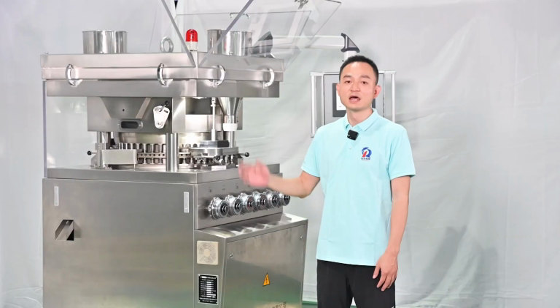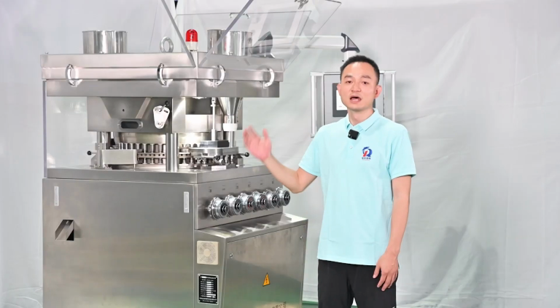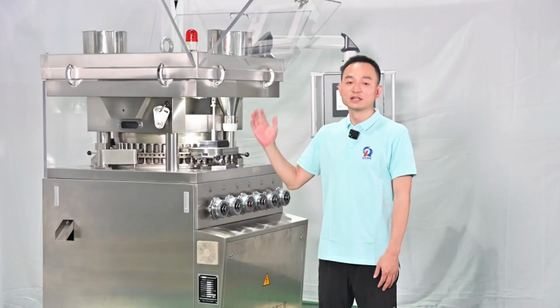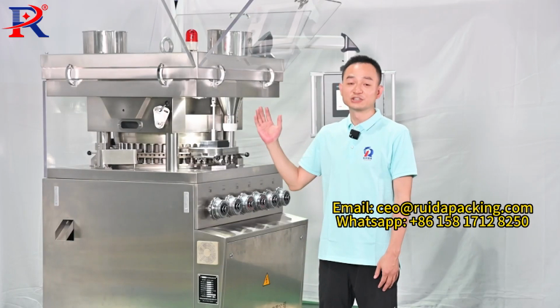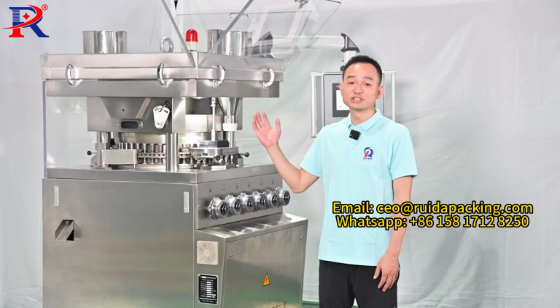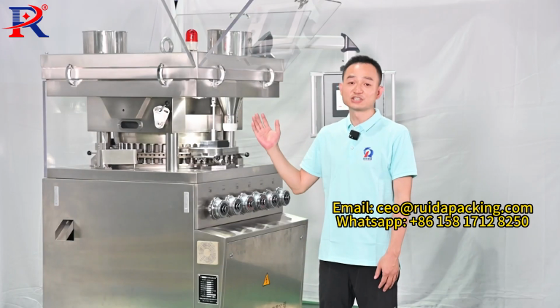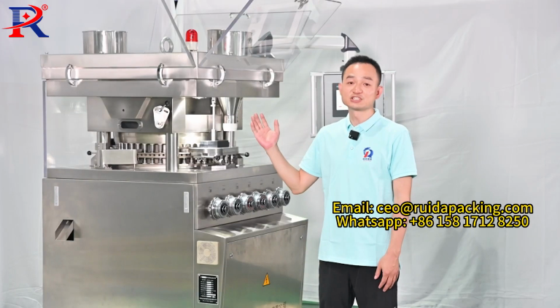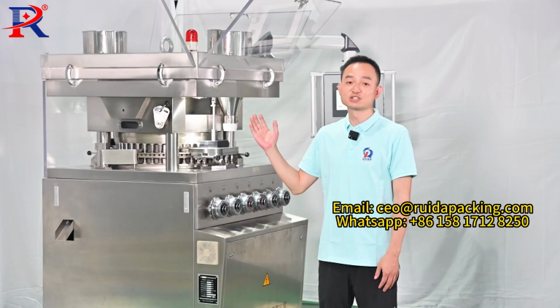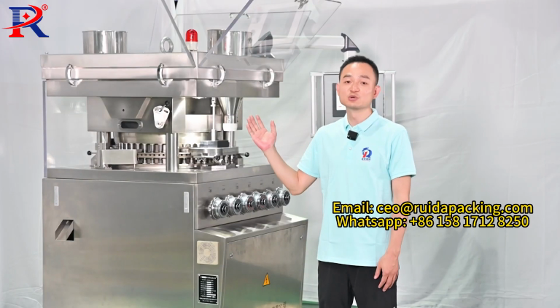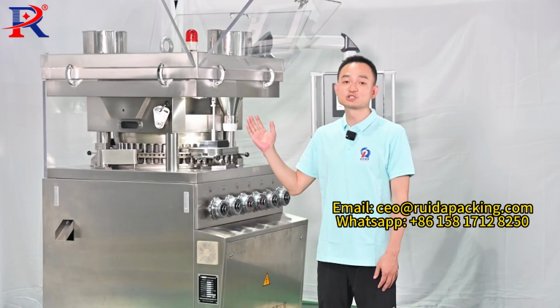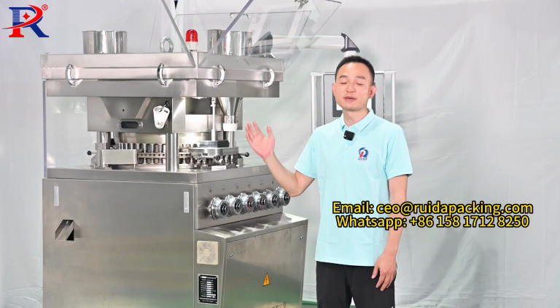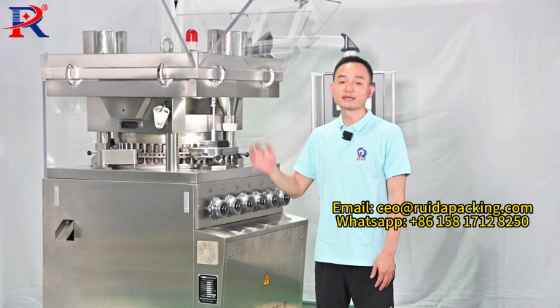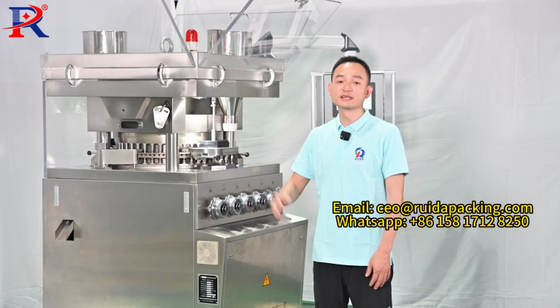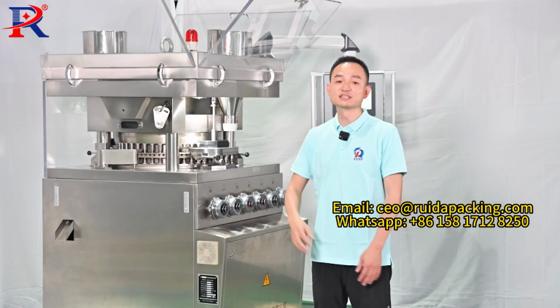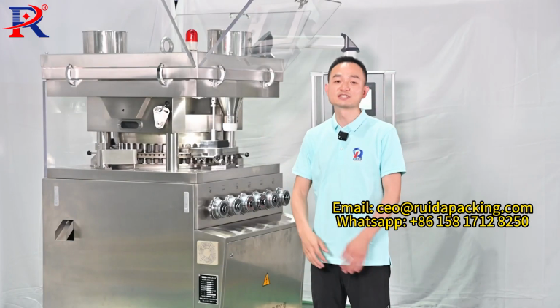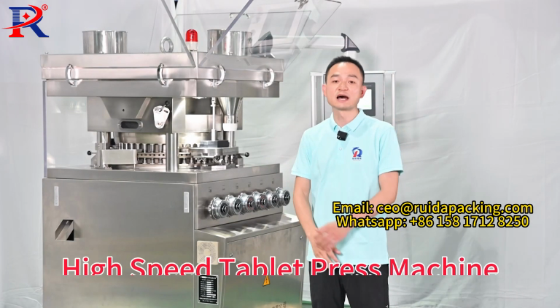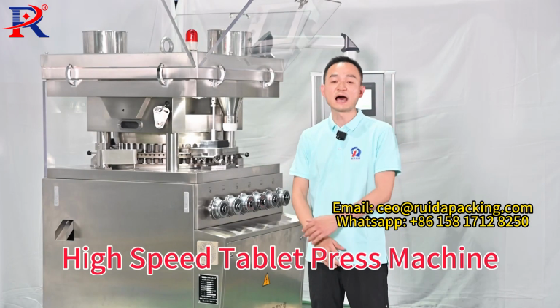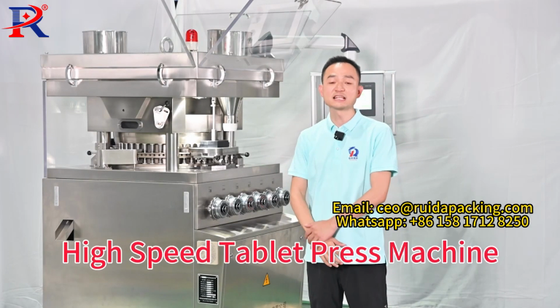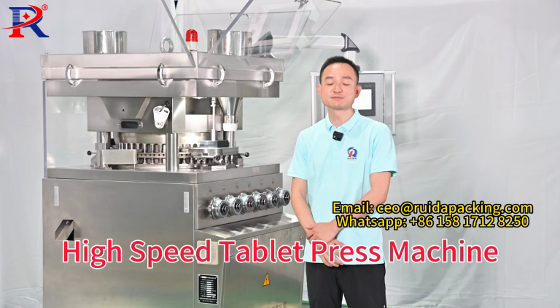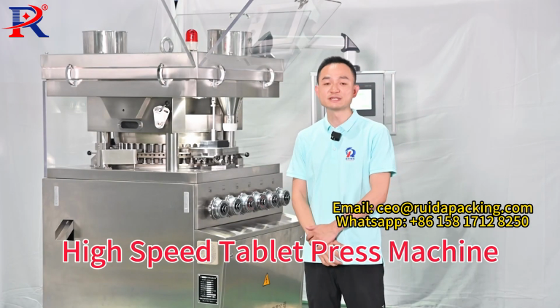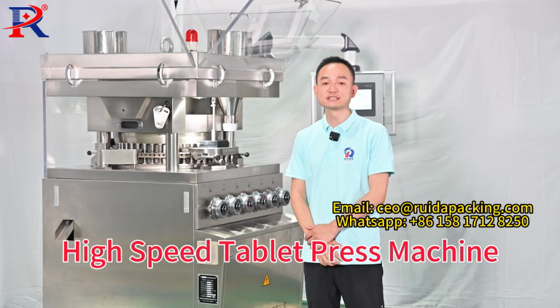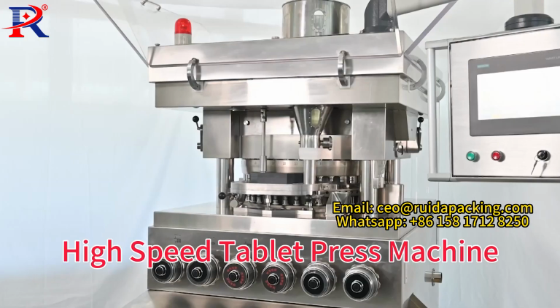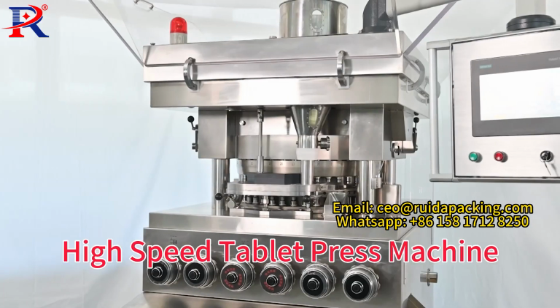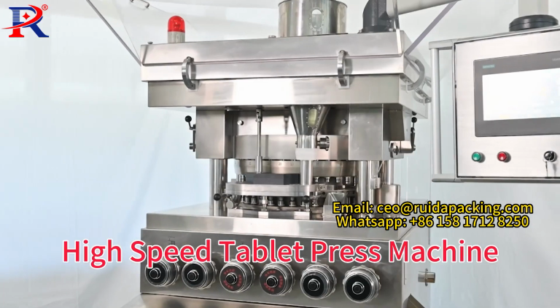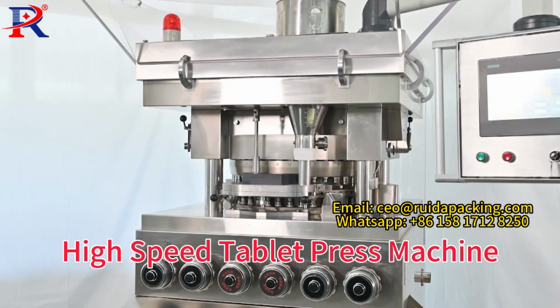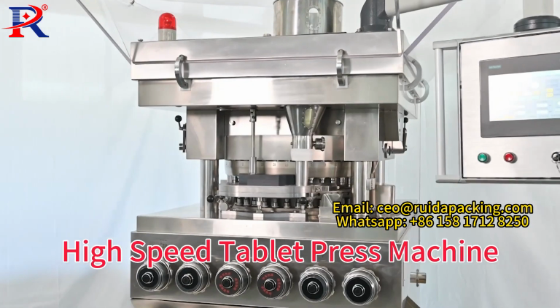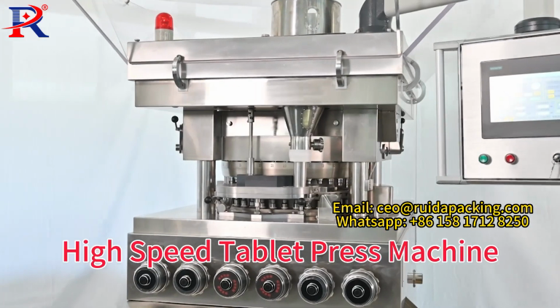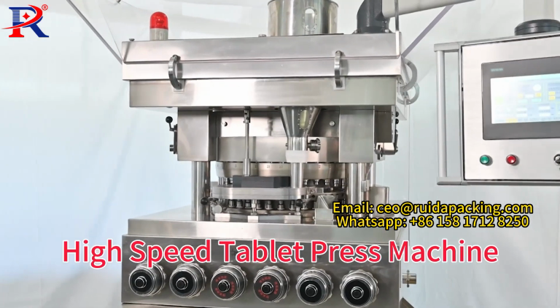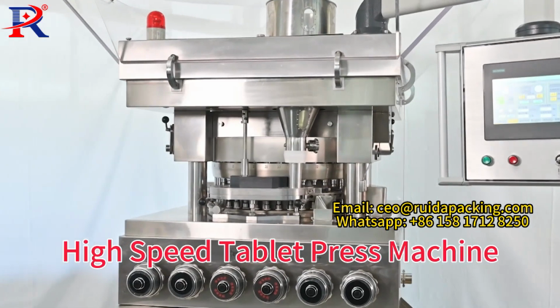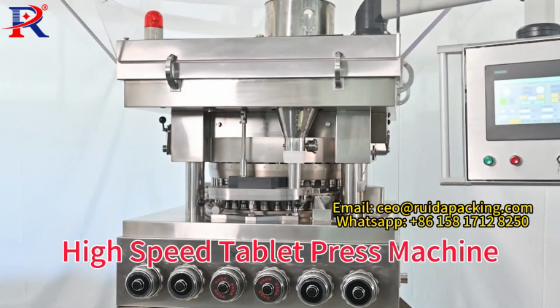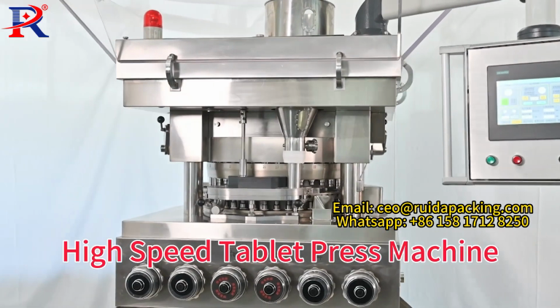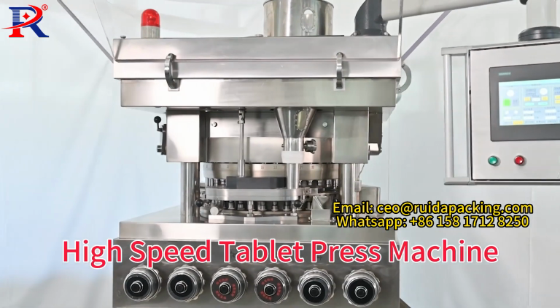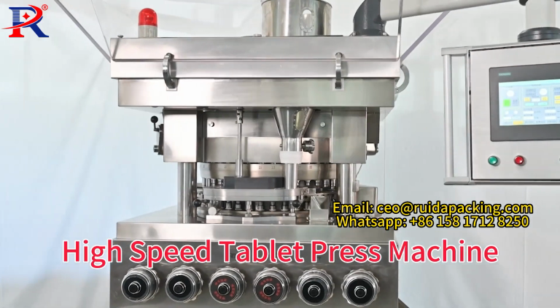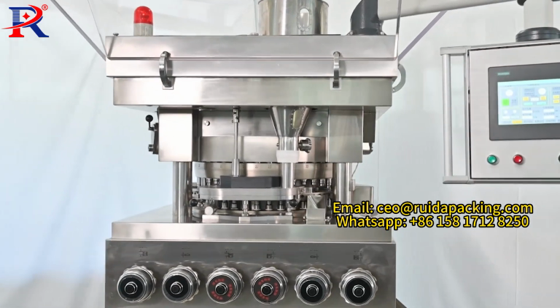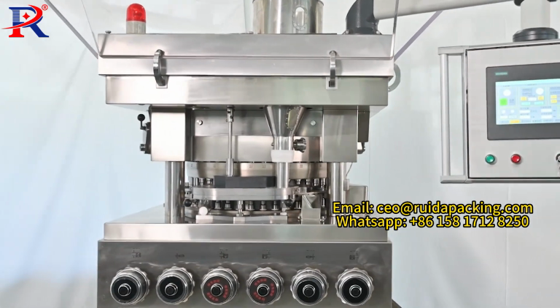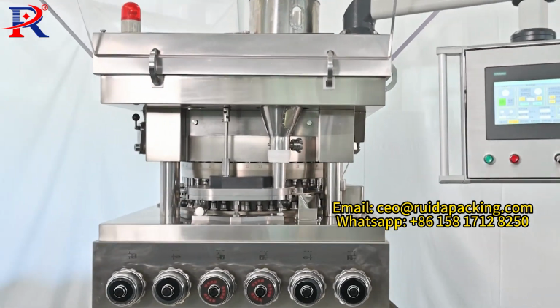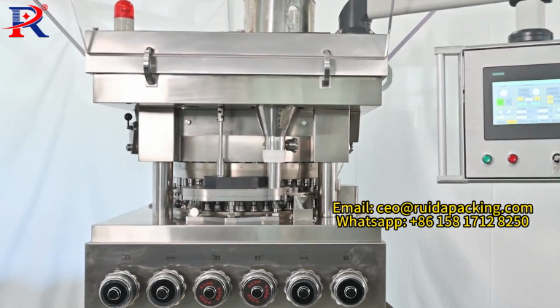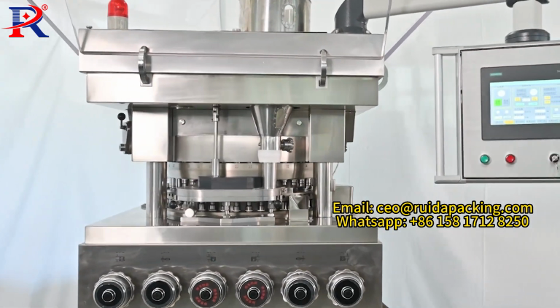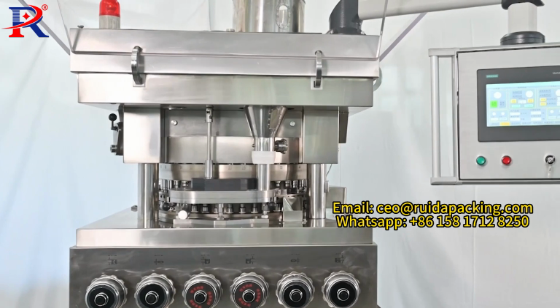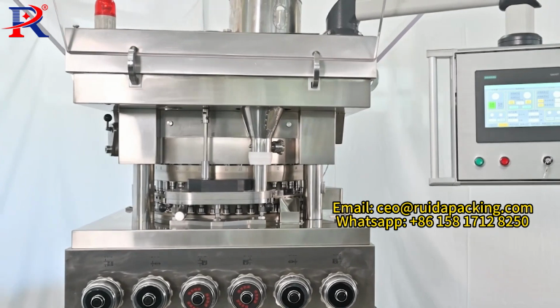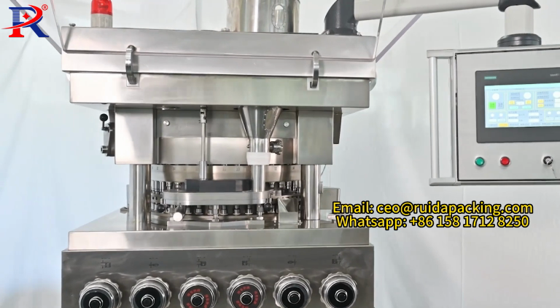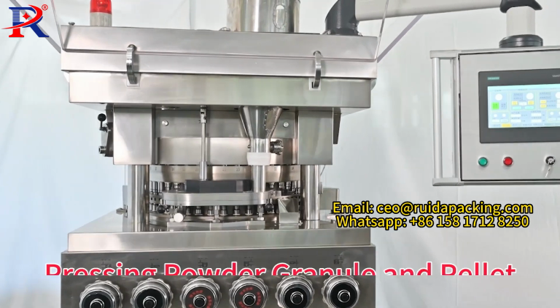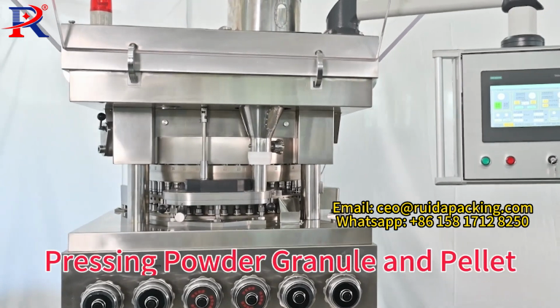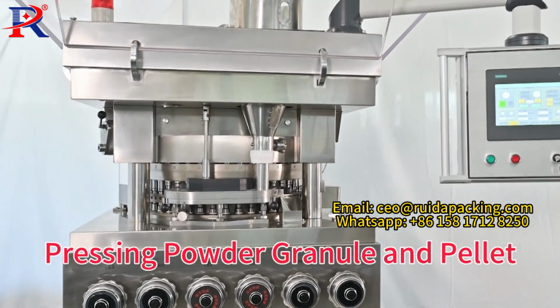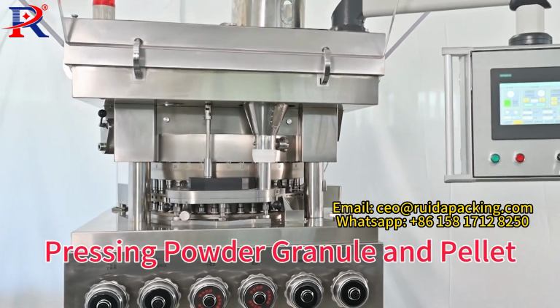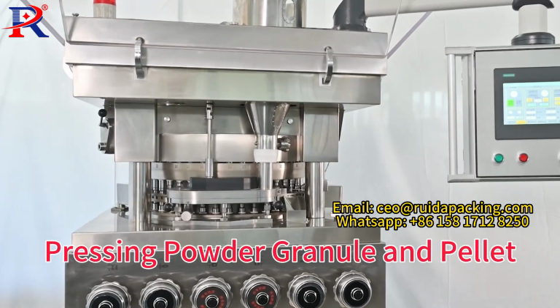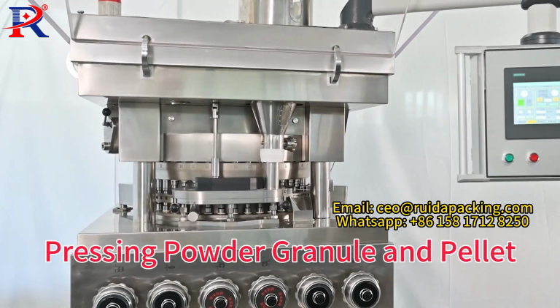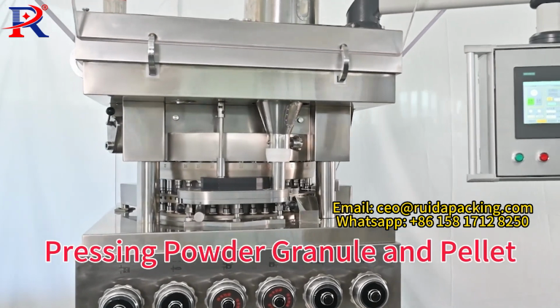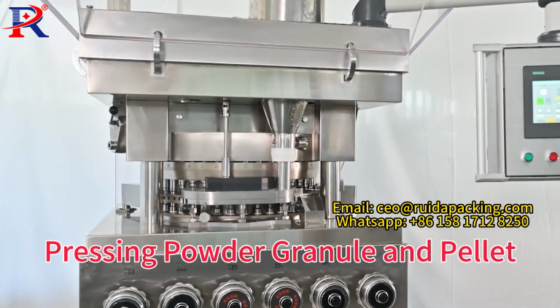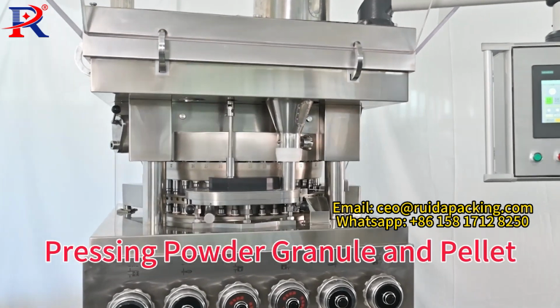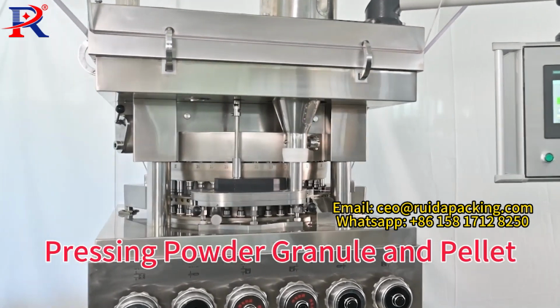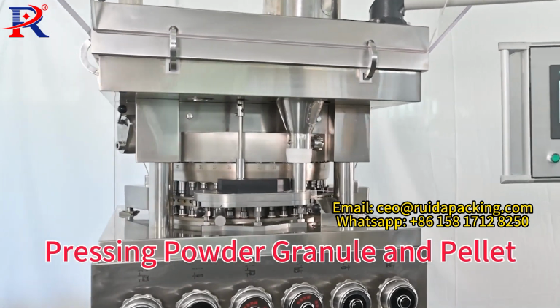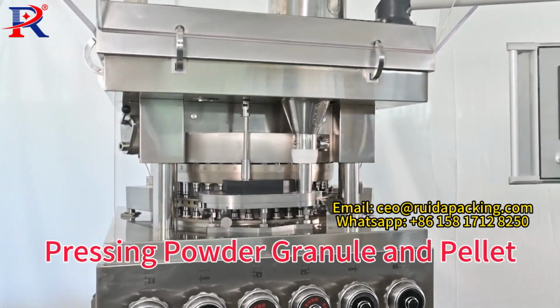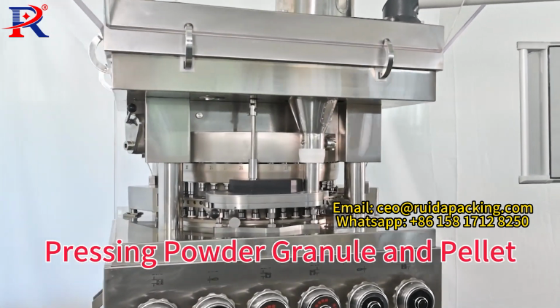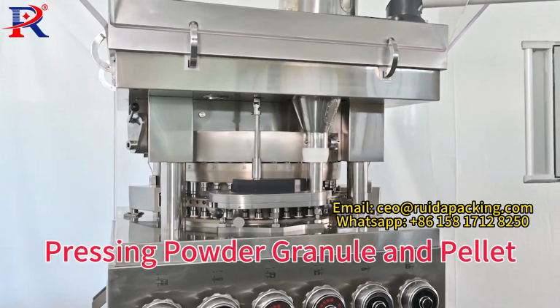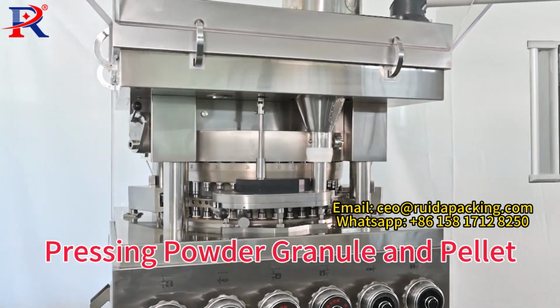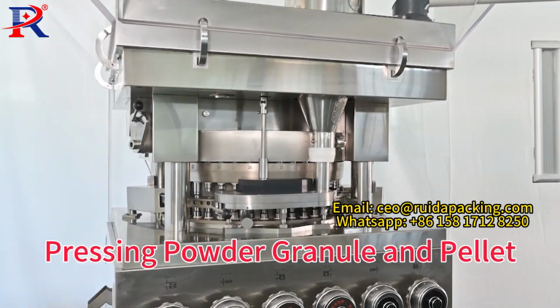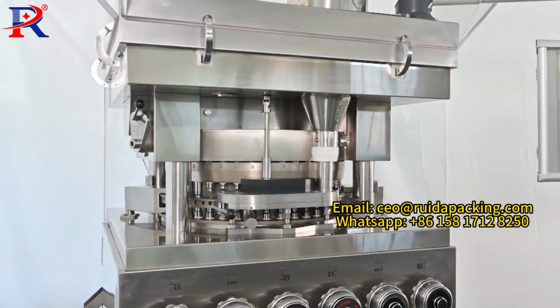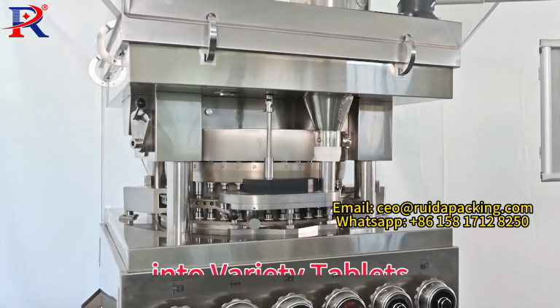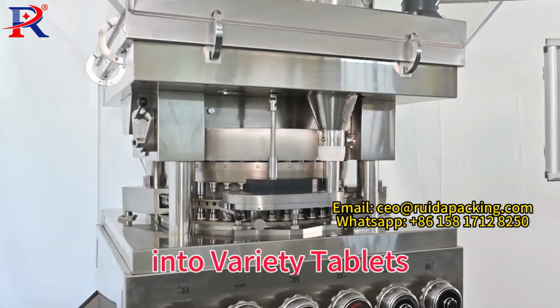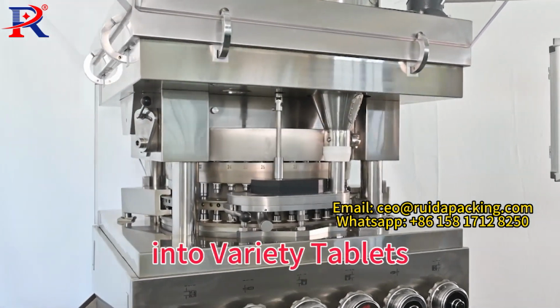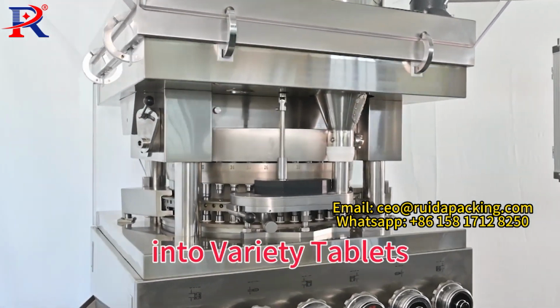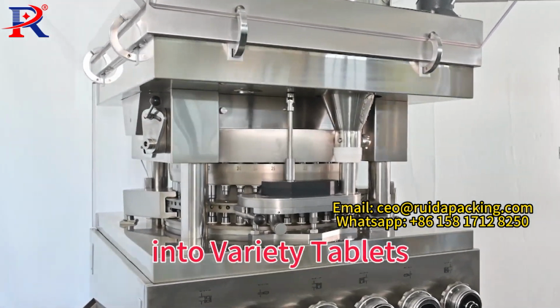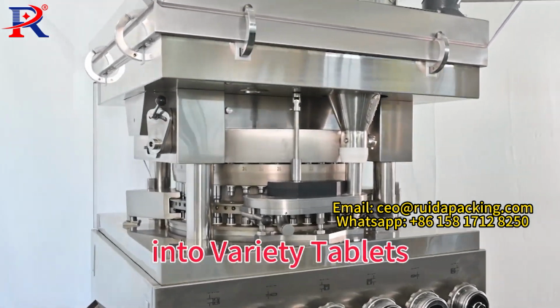This is a Rich Packing high-speed tablet press machine for pressing powder, granule, and pellet into a variety of tablets.